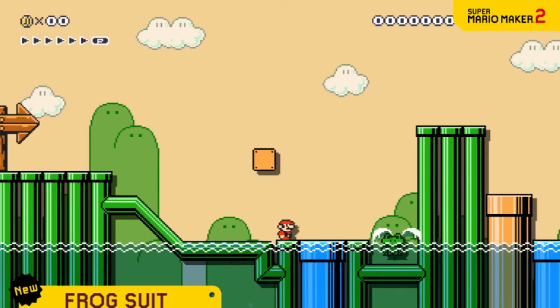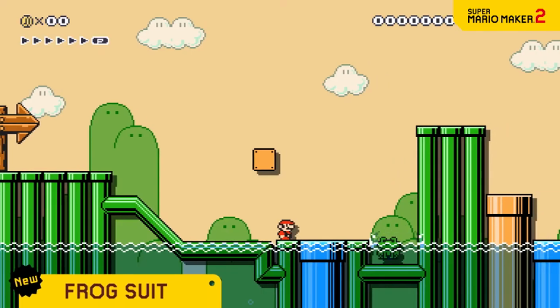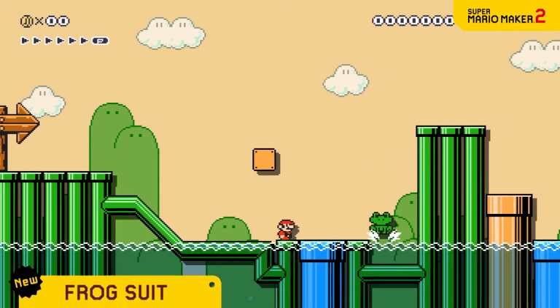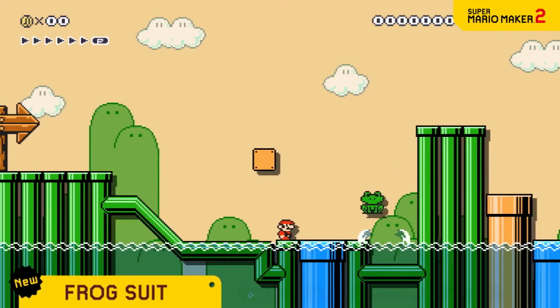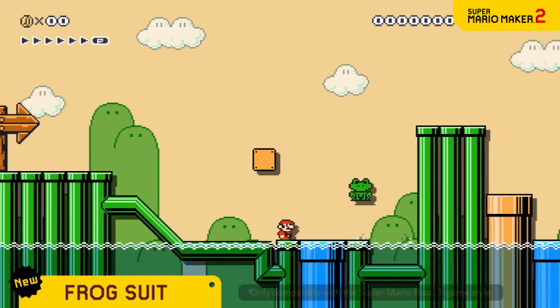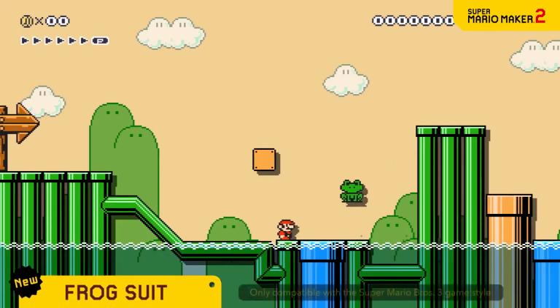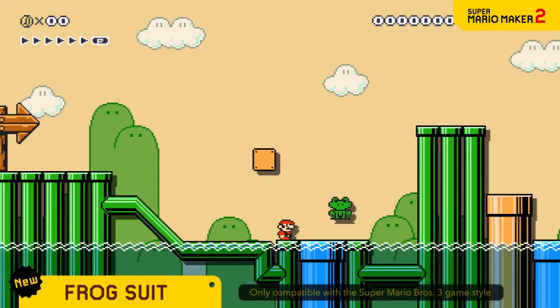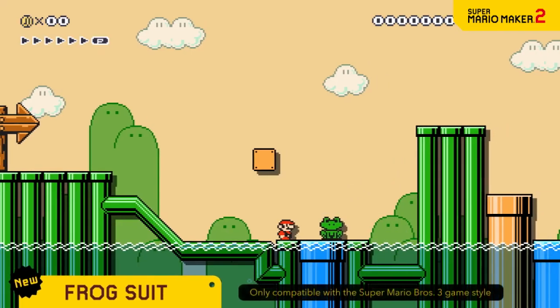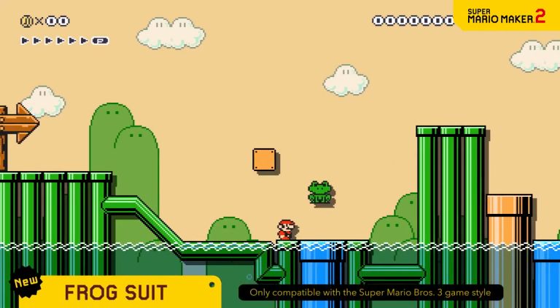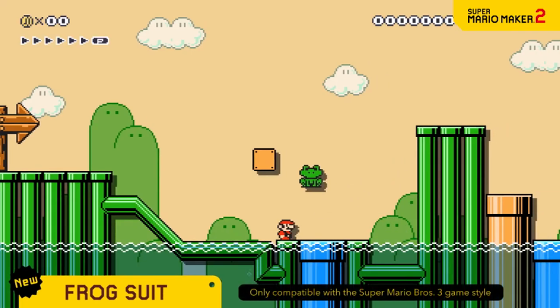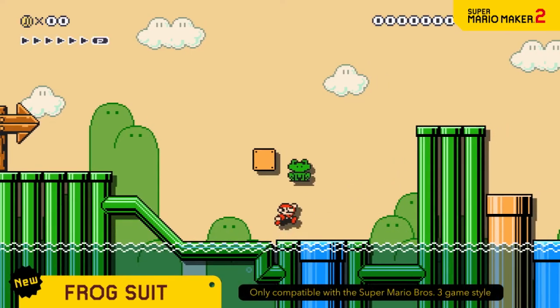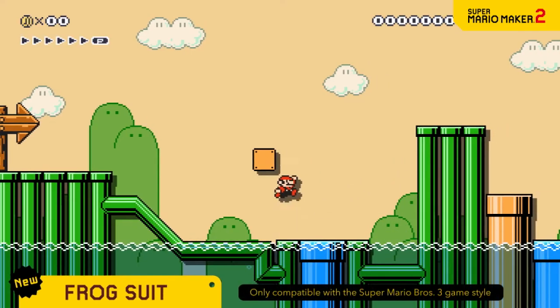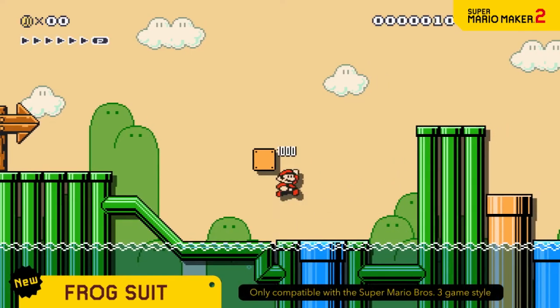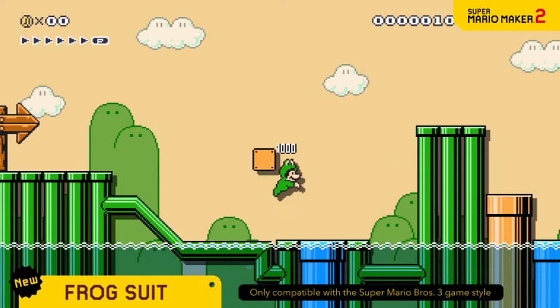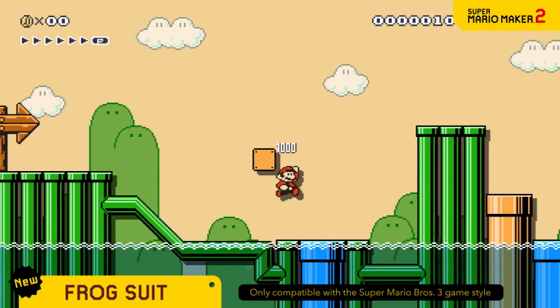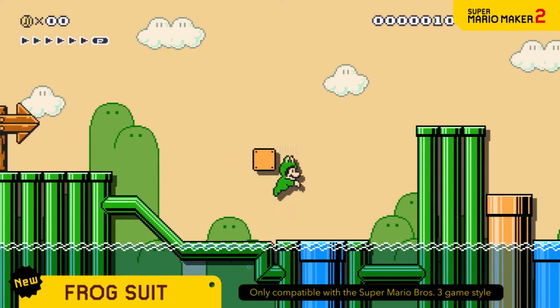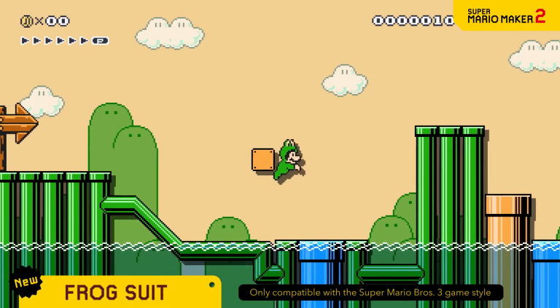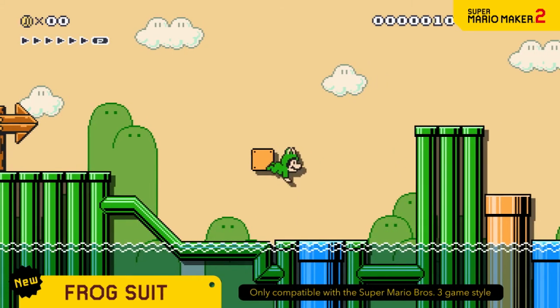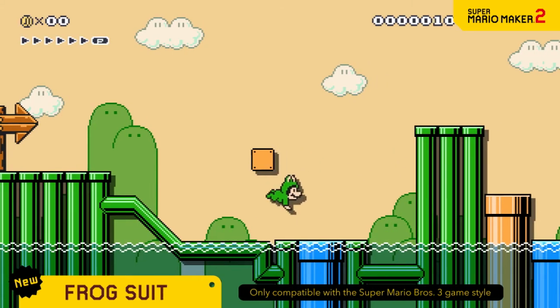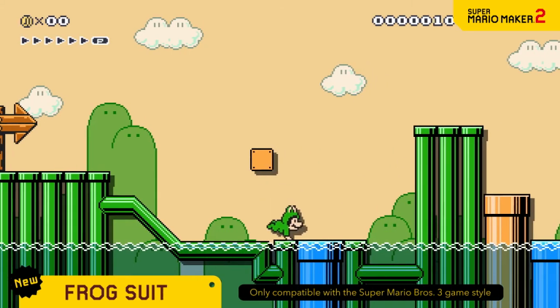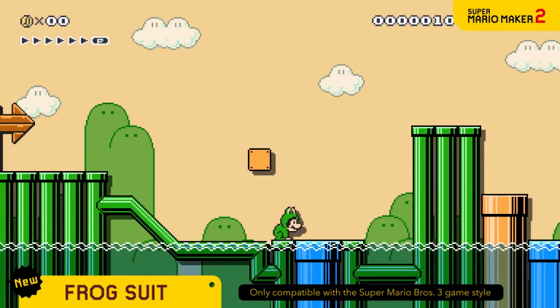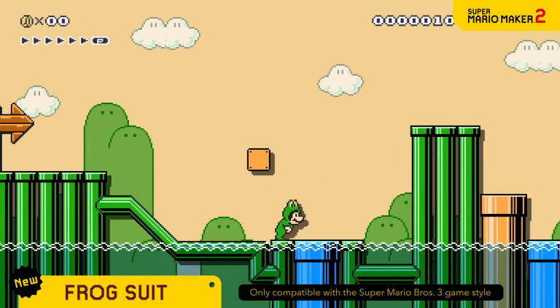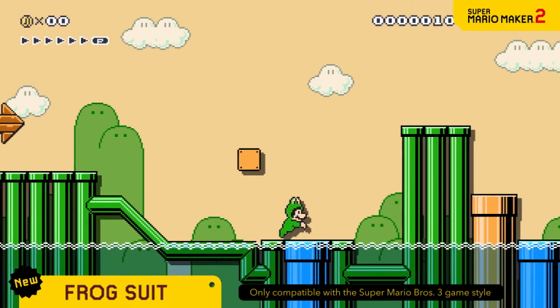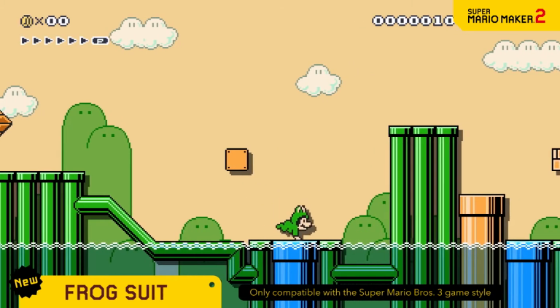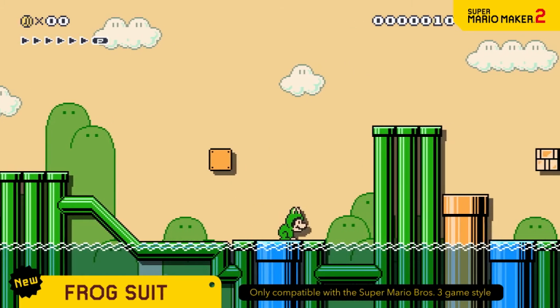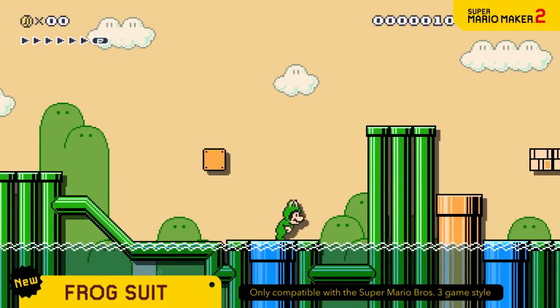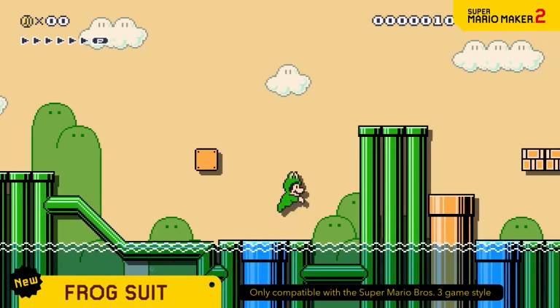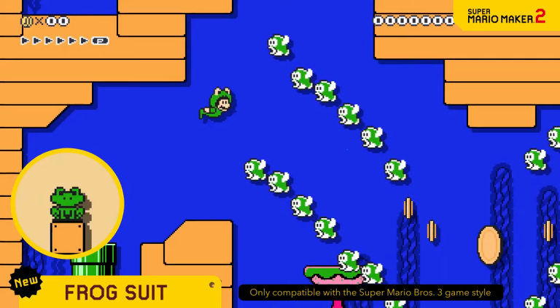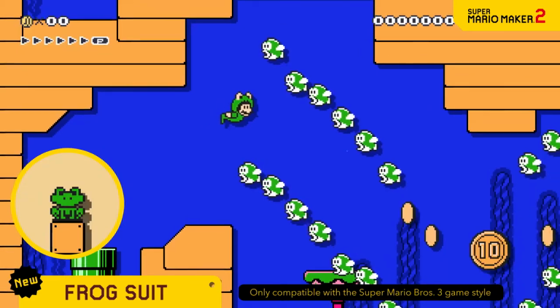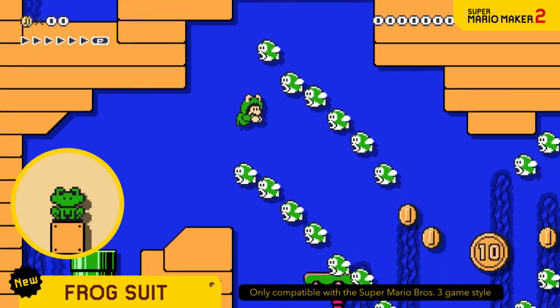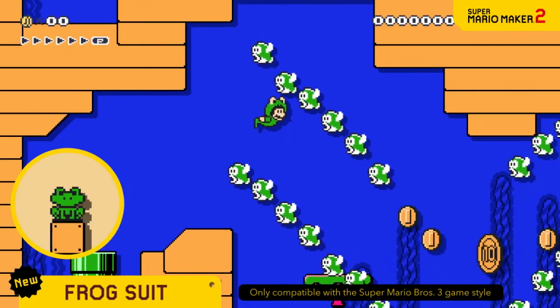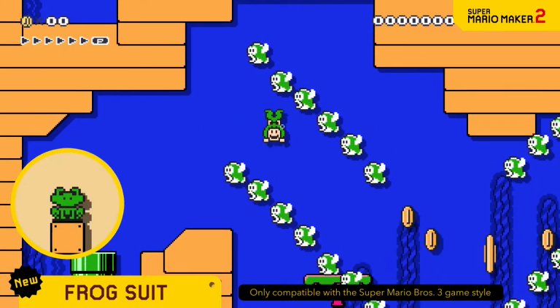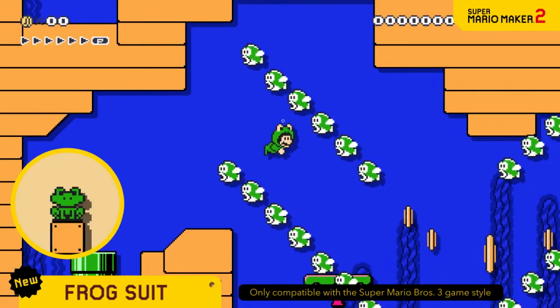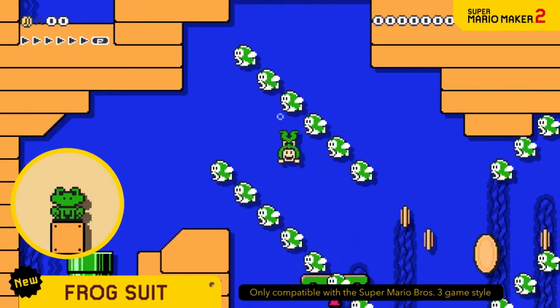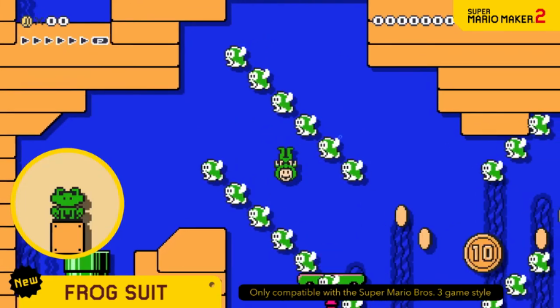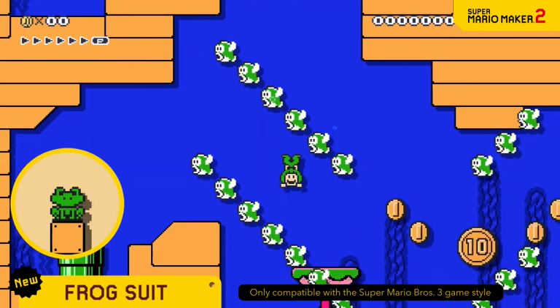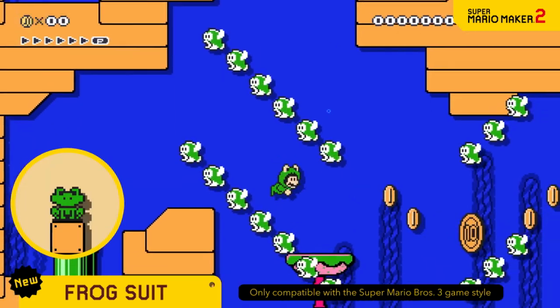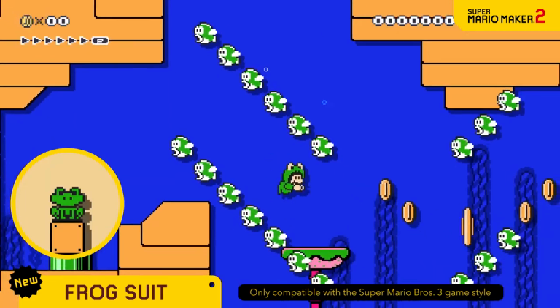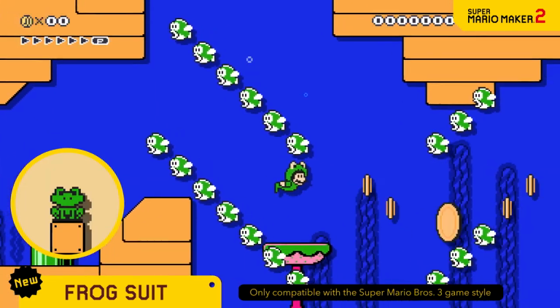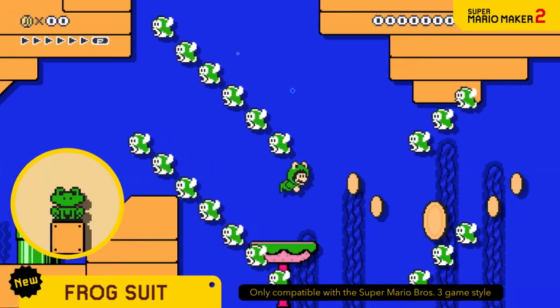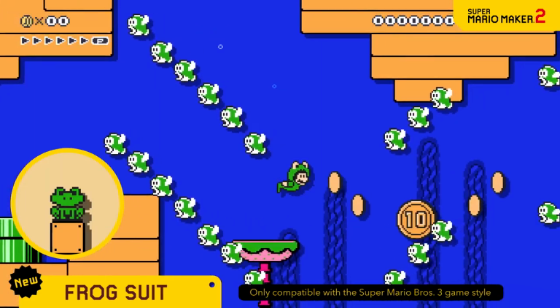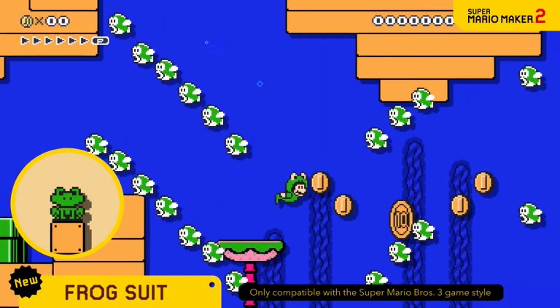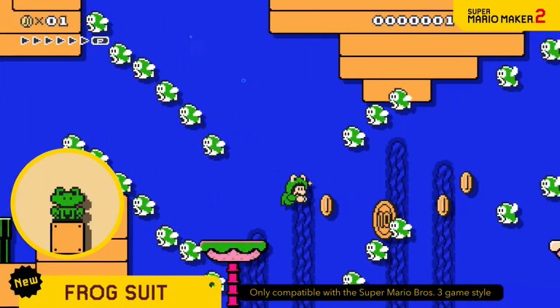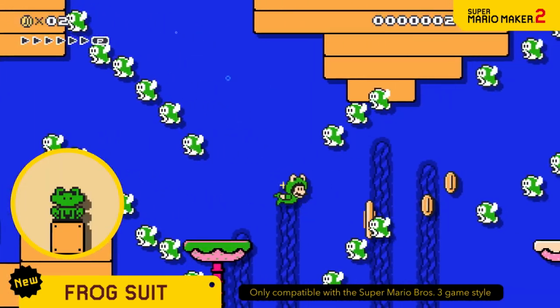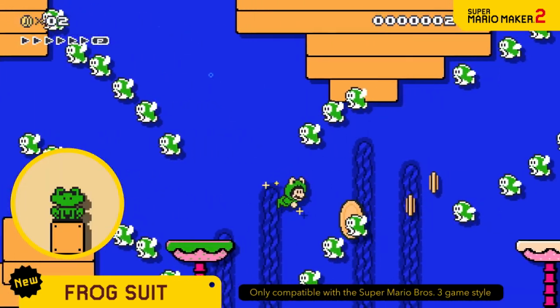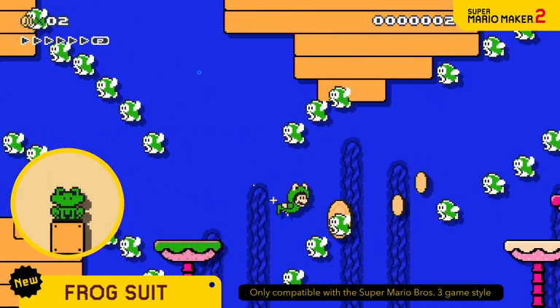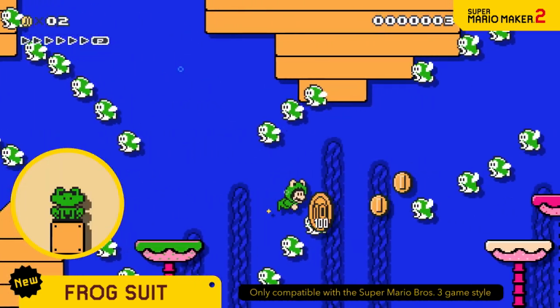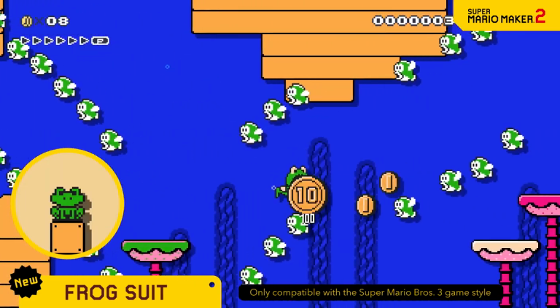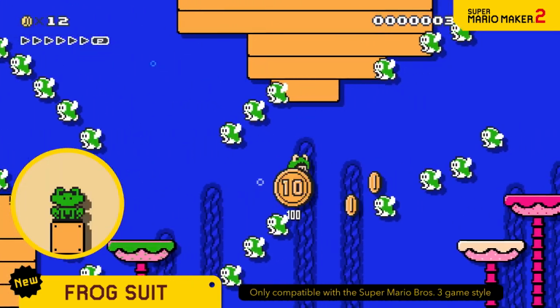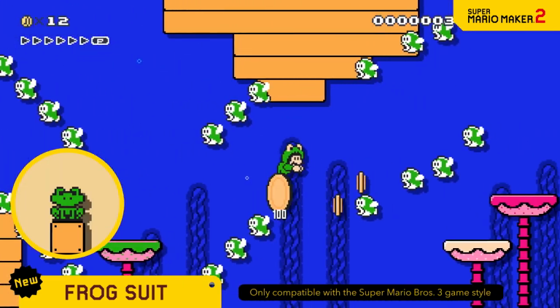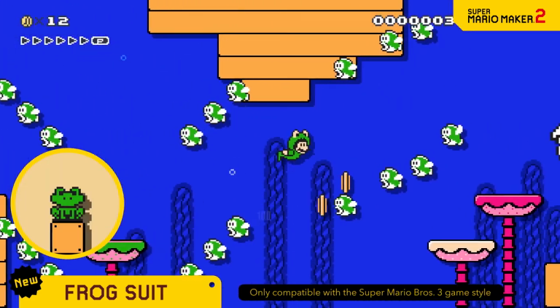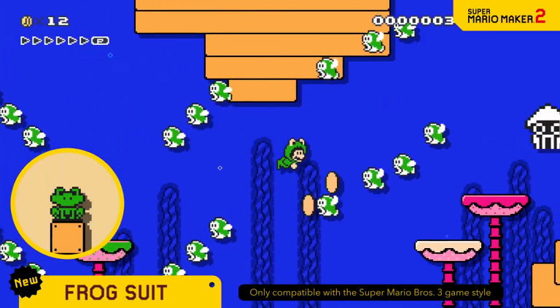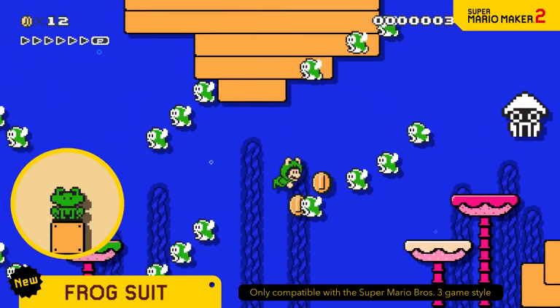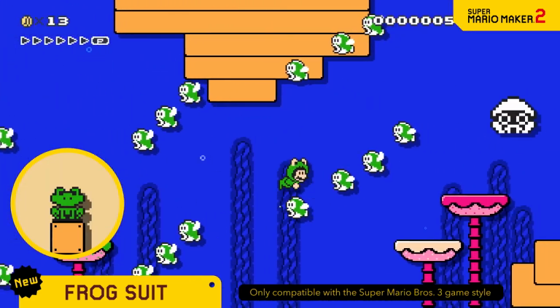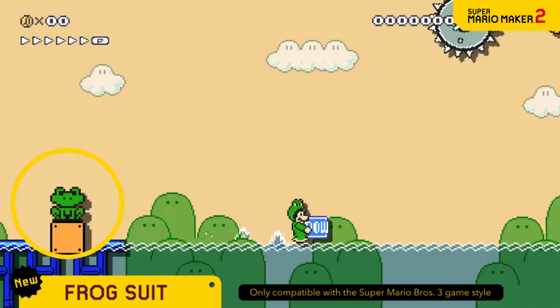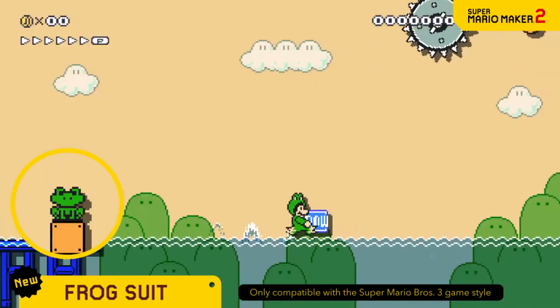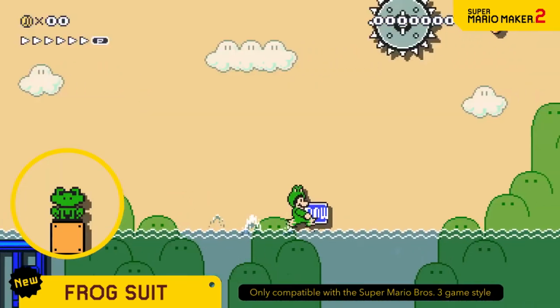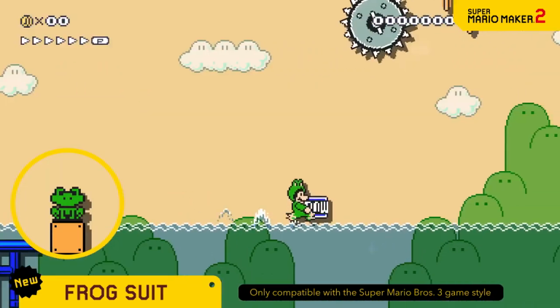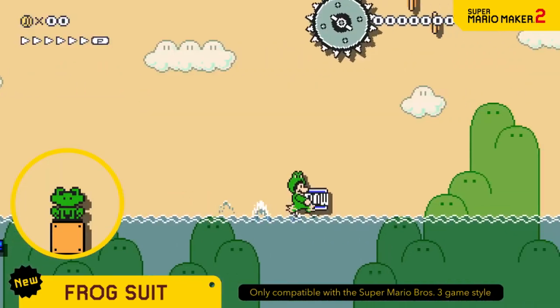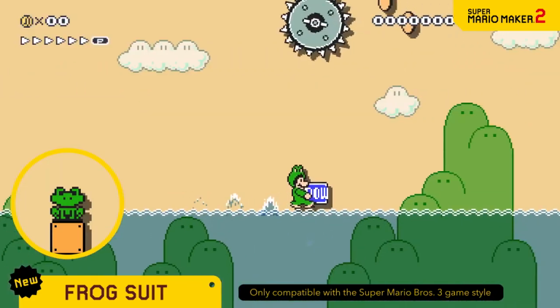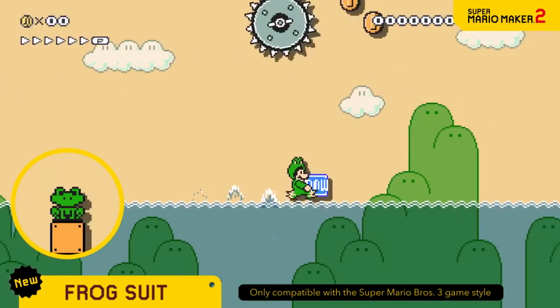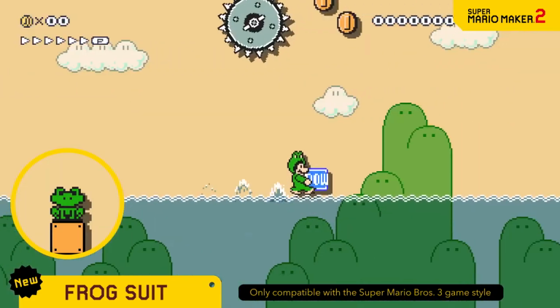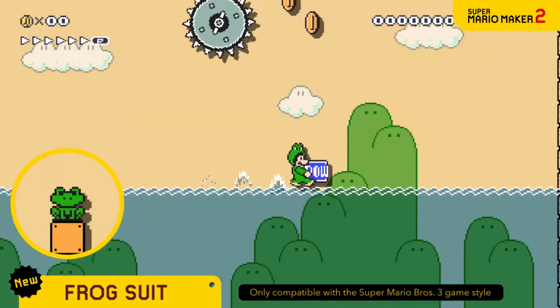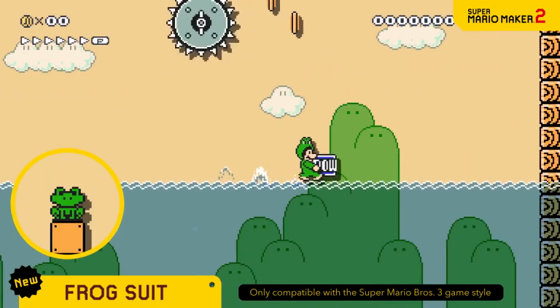The Frog Suit lets you become Frog Mario. It lets you swim through water with ease and run across its surface.